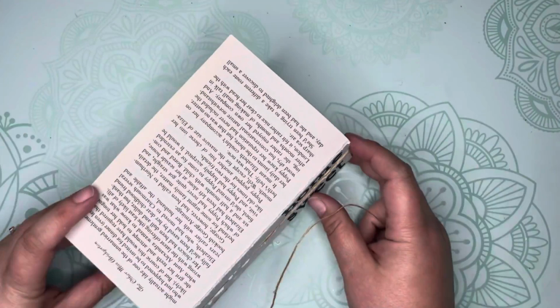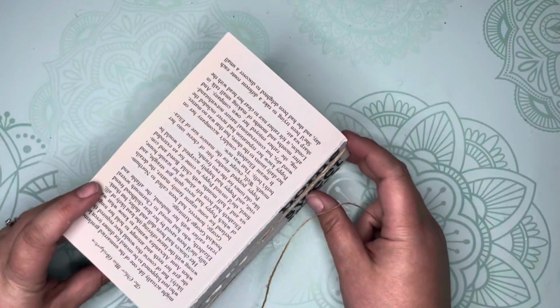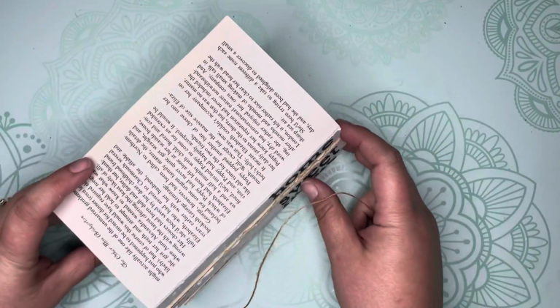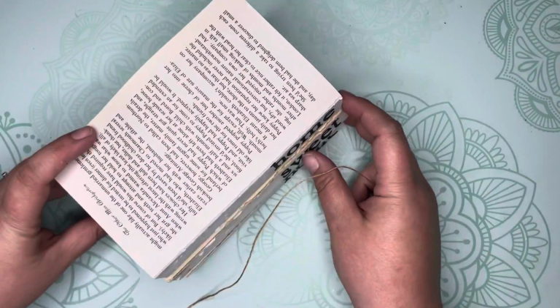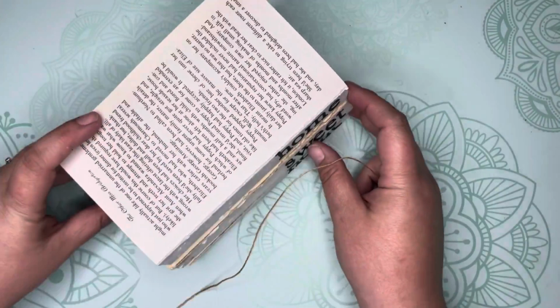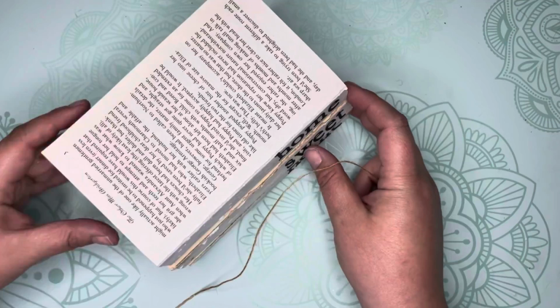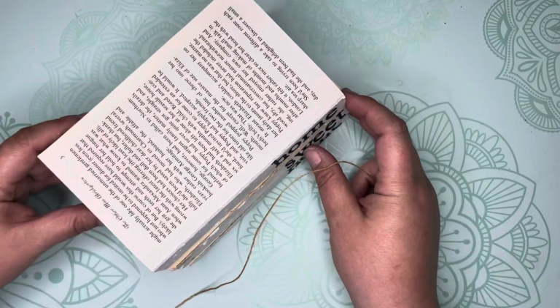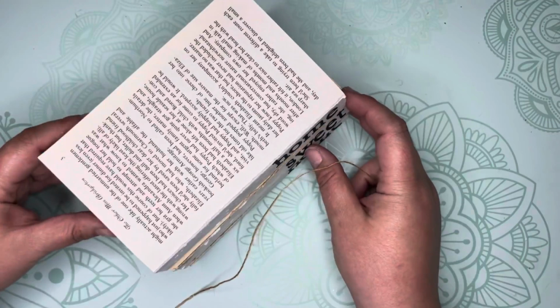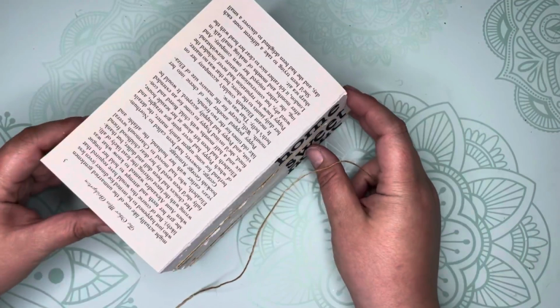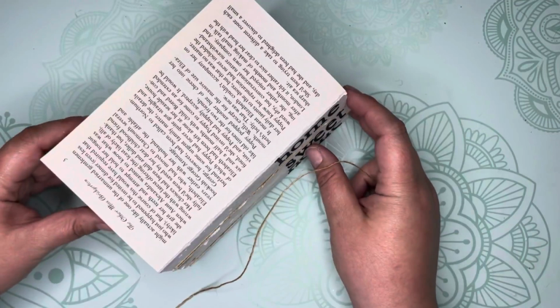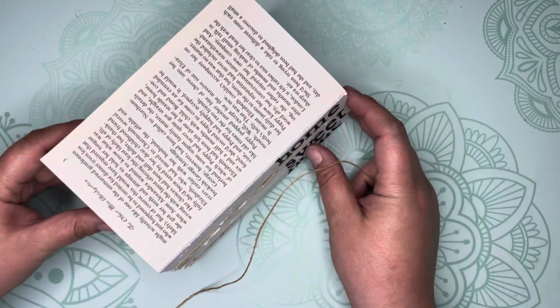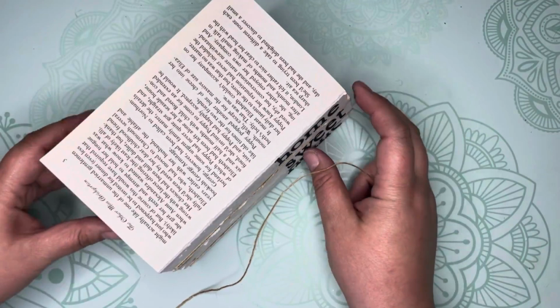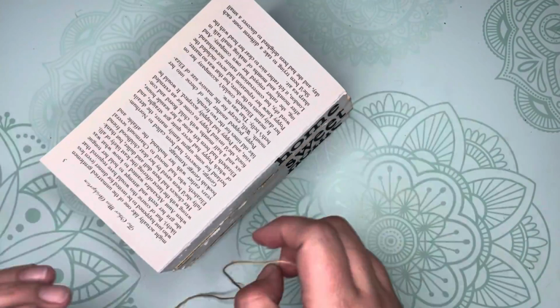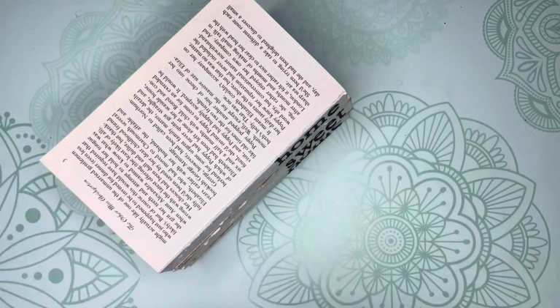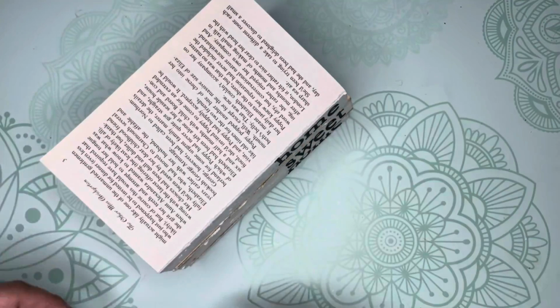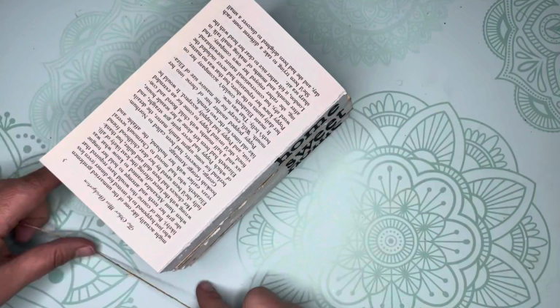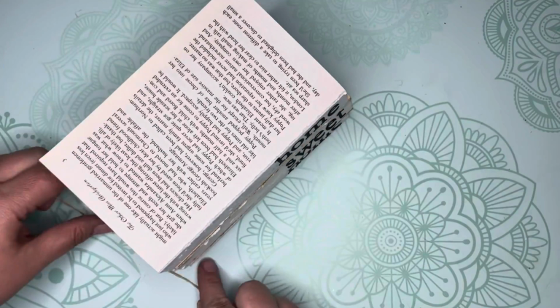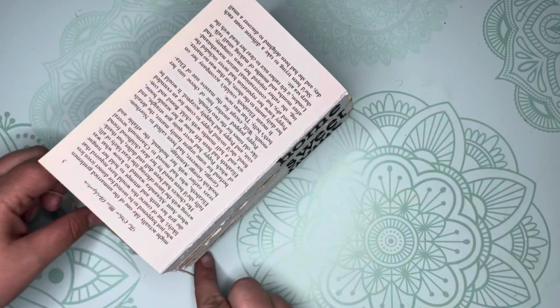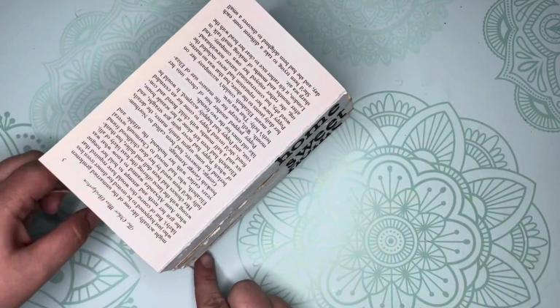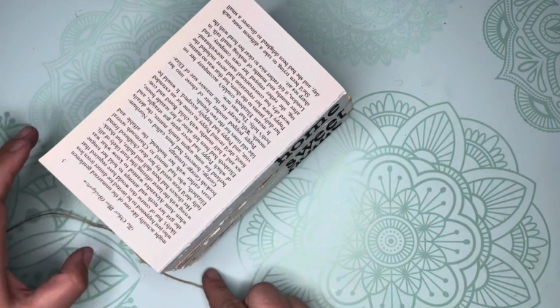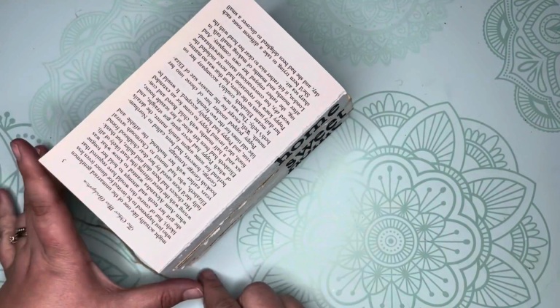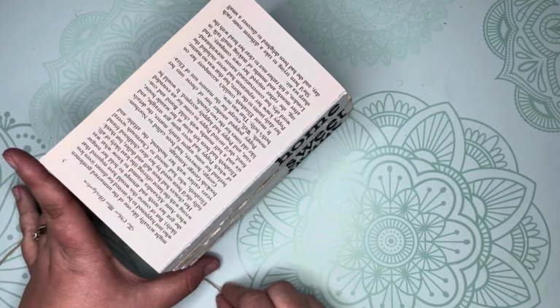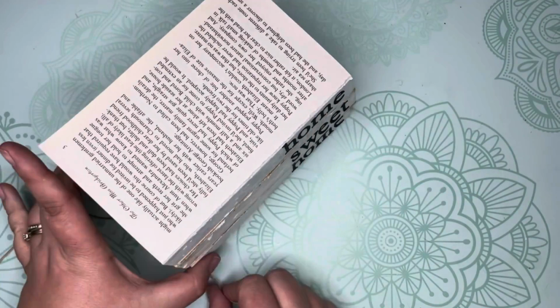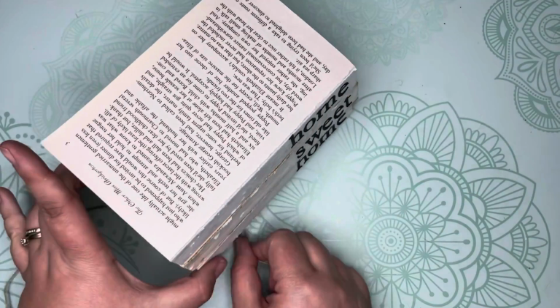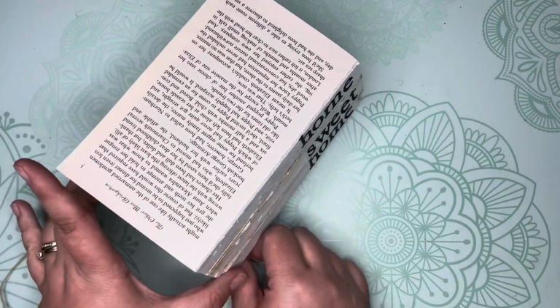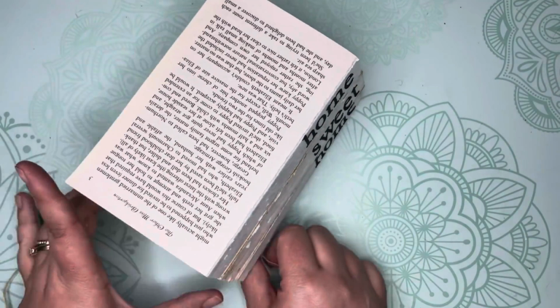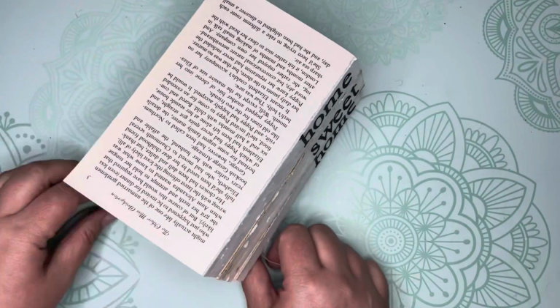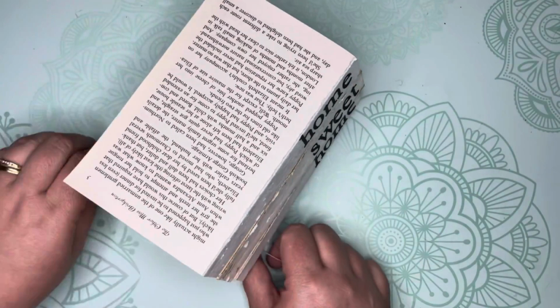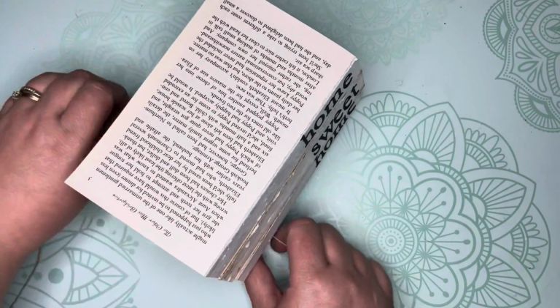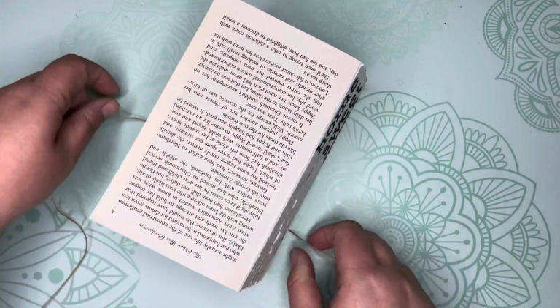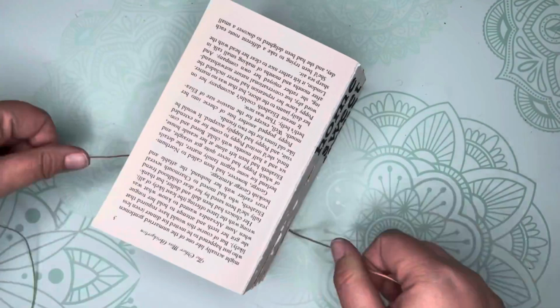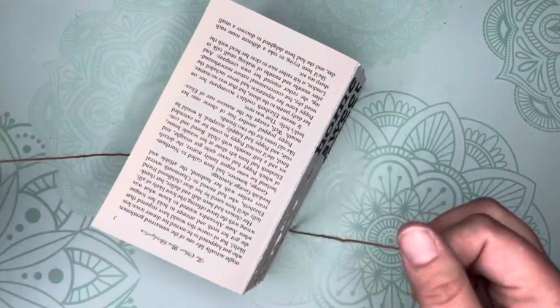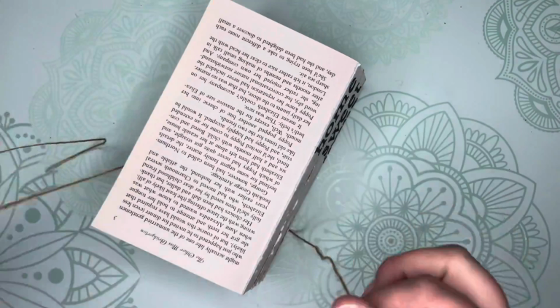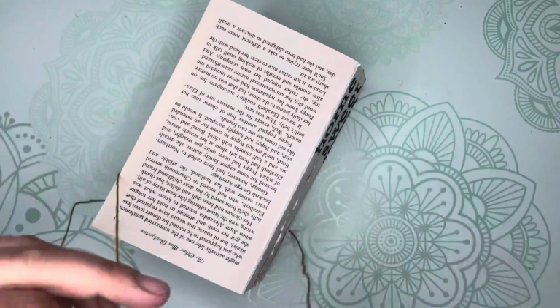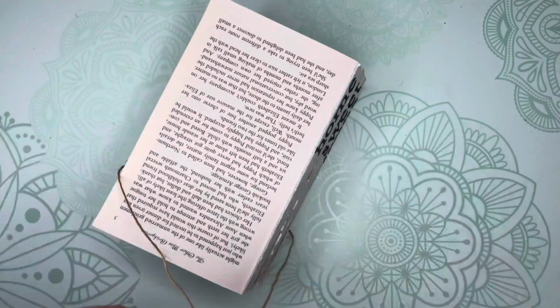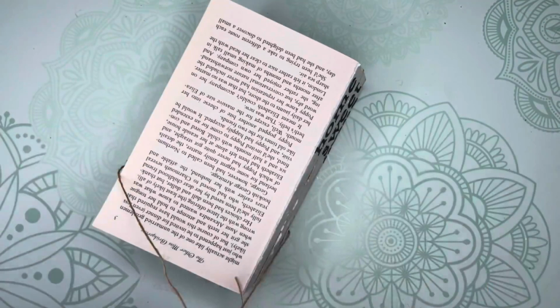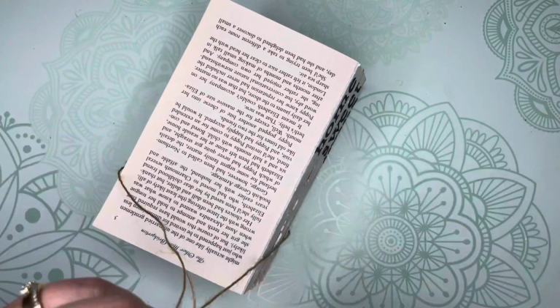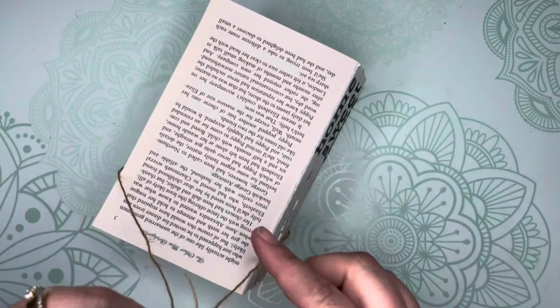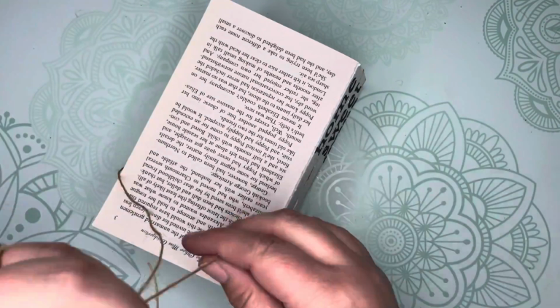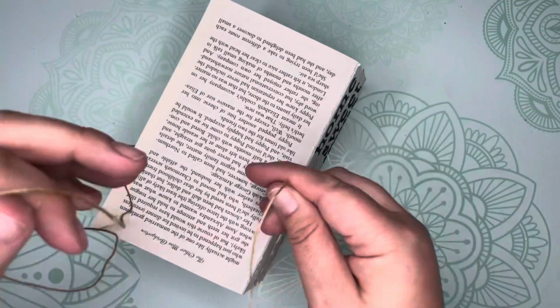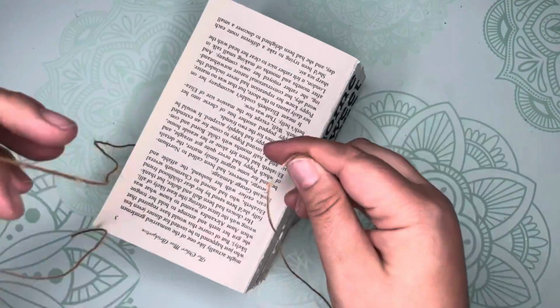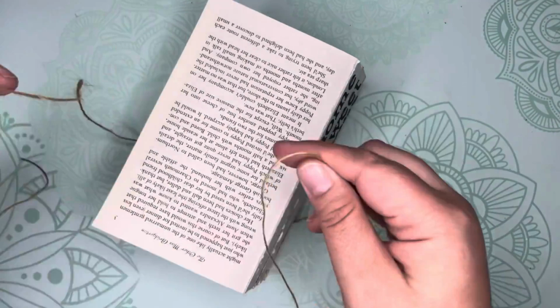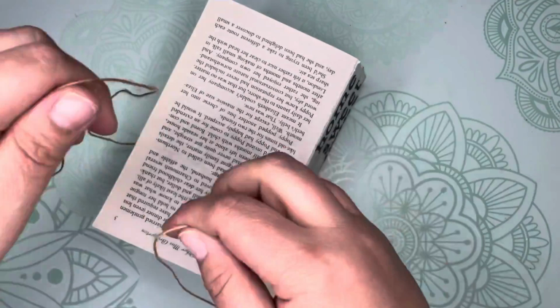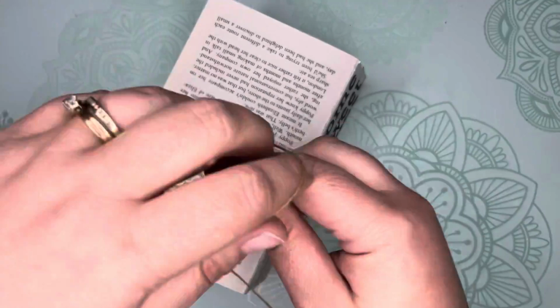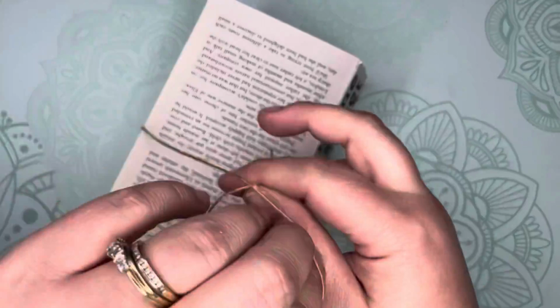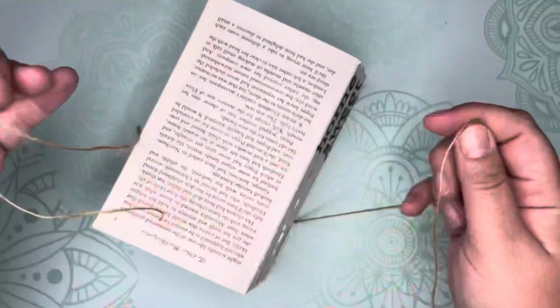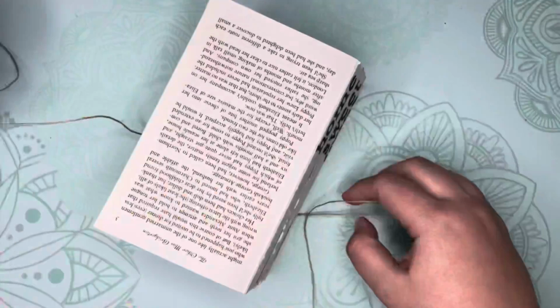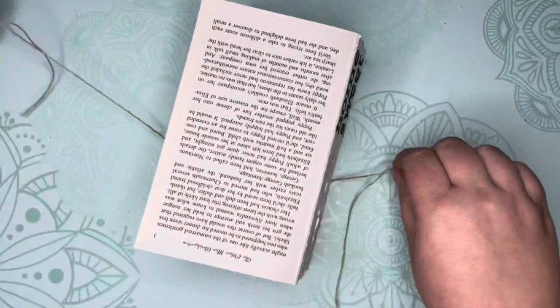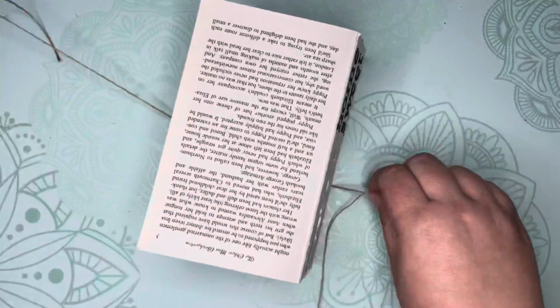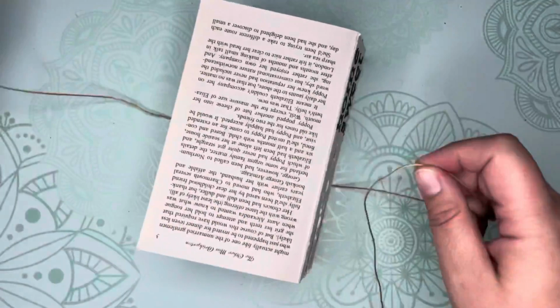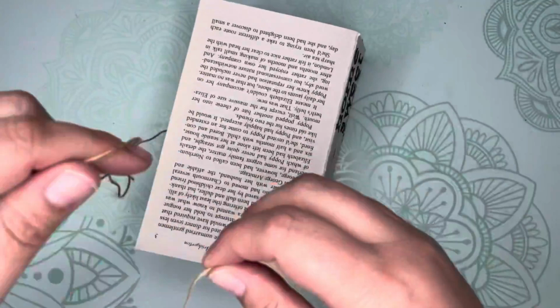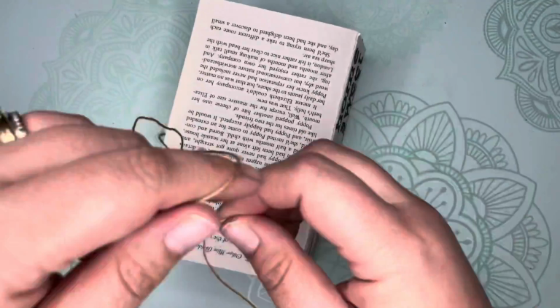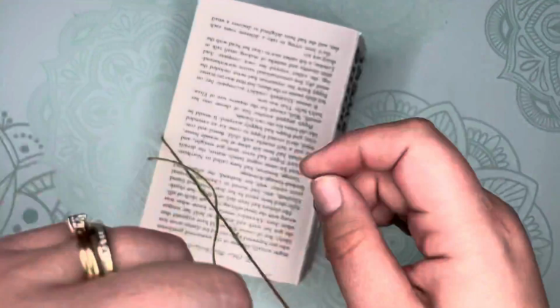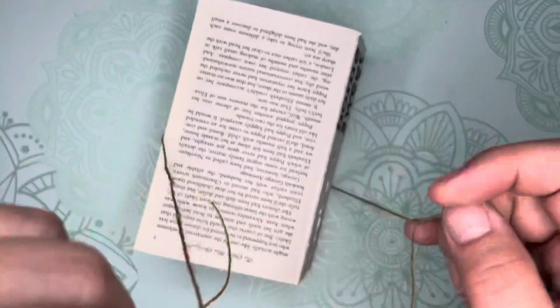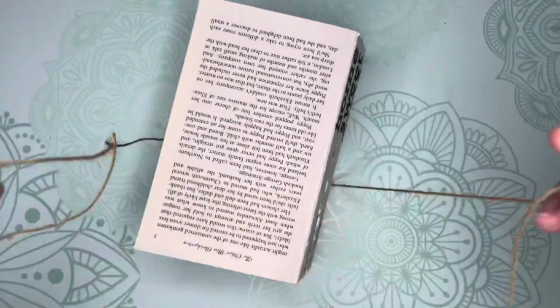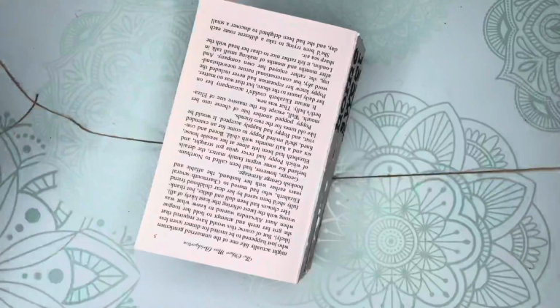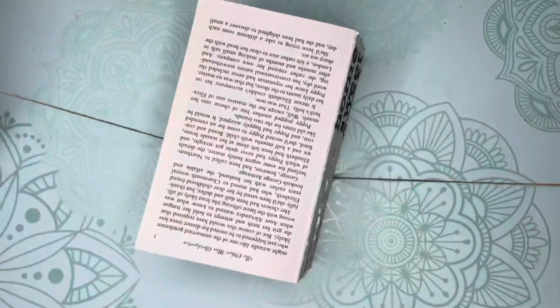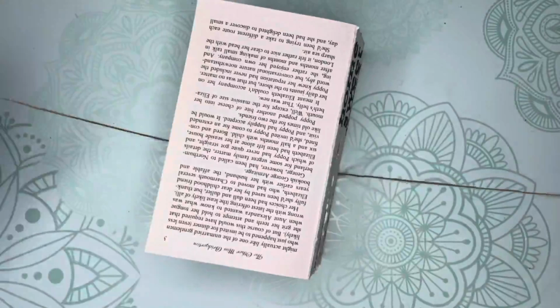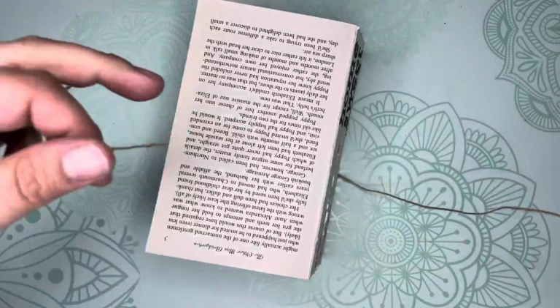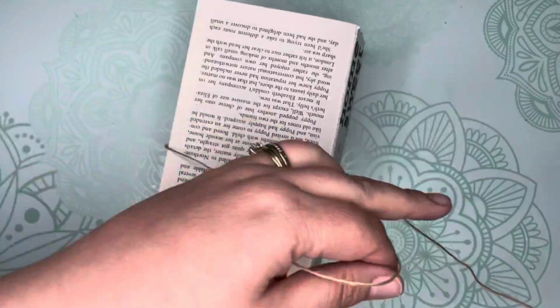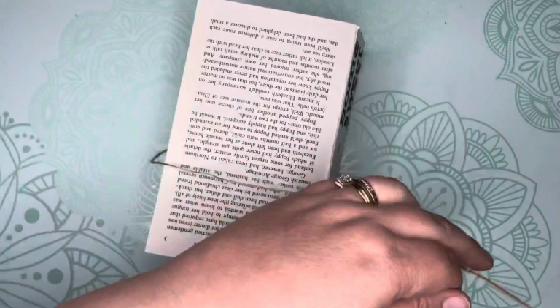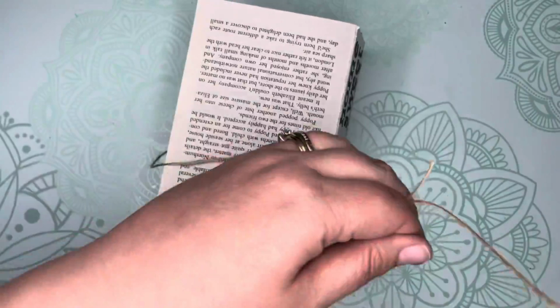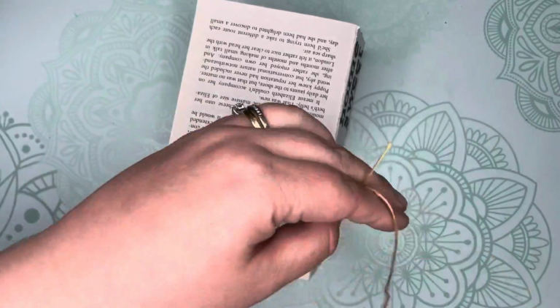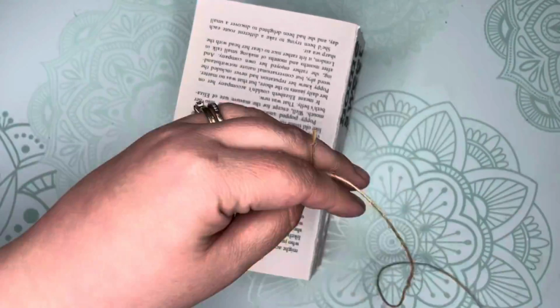Finally, tie your stack together with the remaining twine. Align the materials so that the words are not obscured.